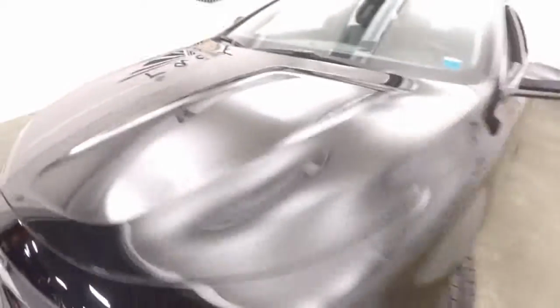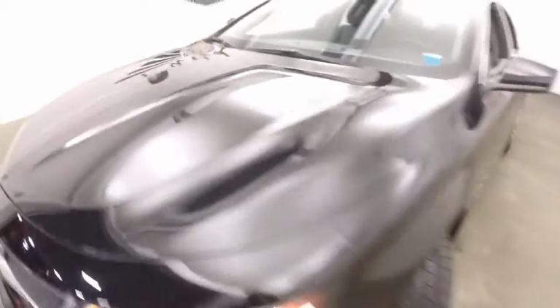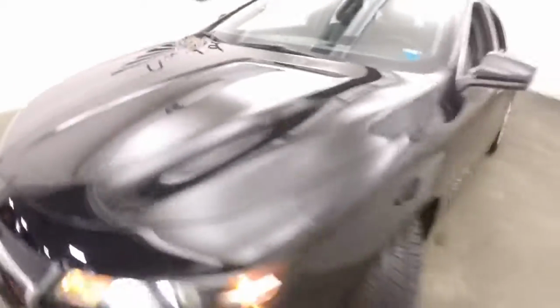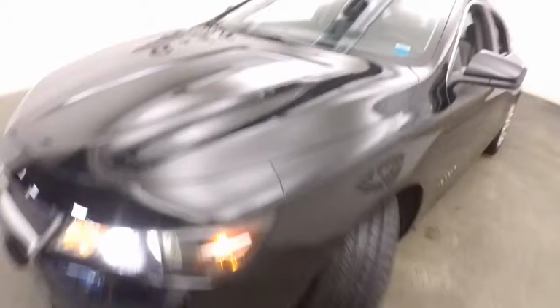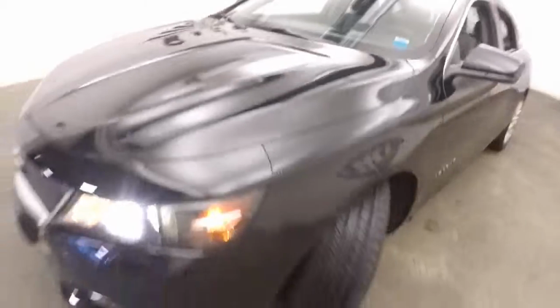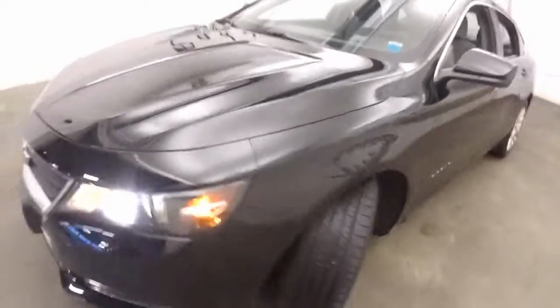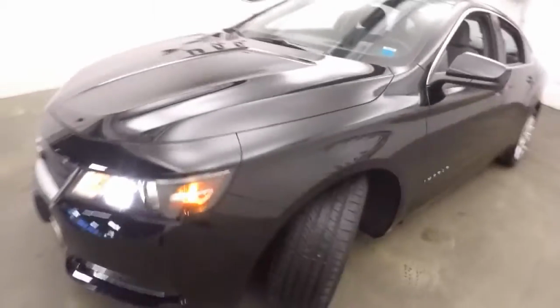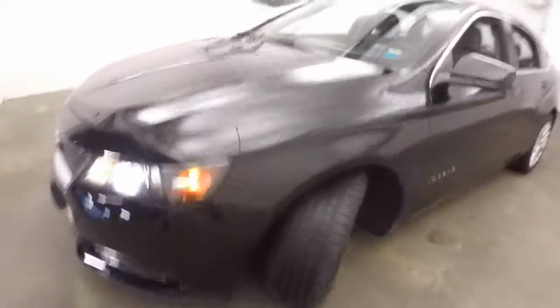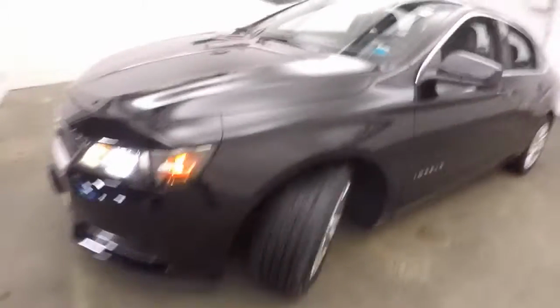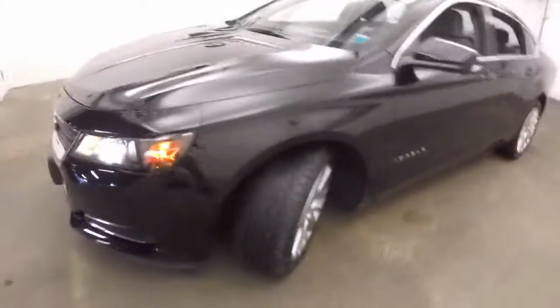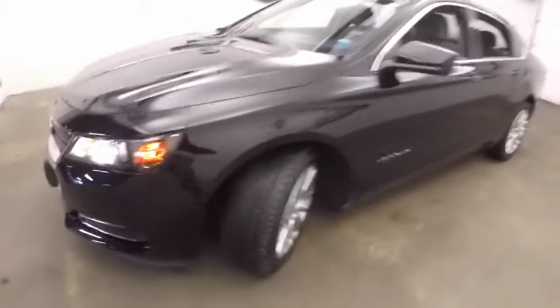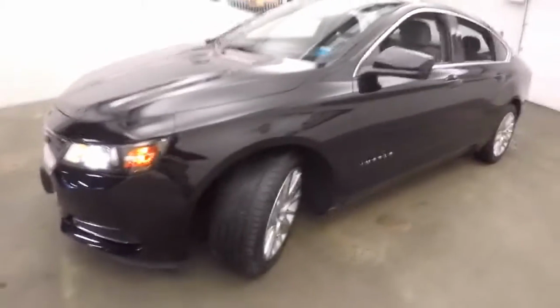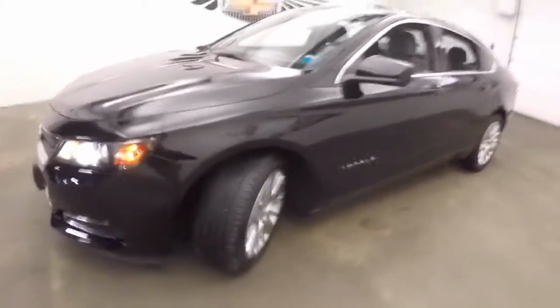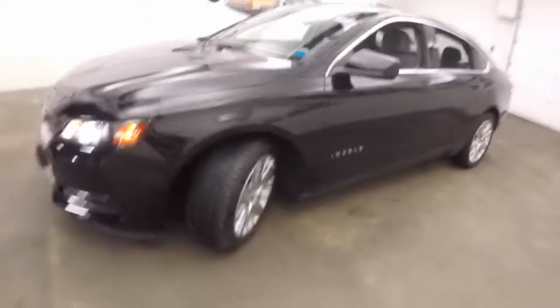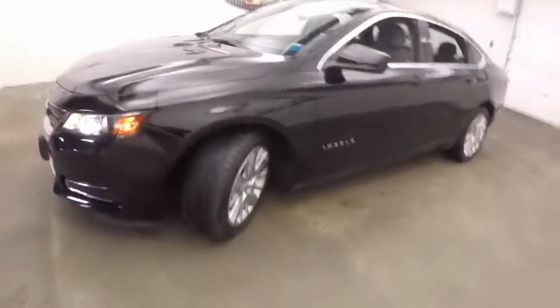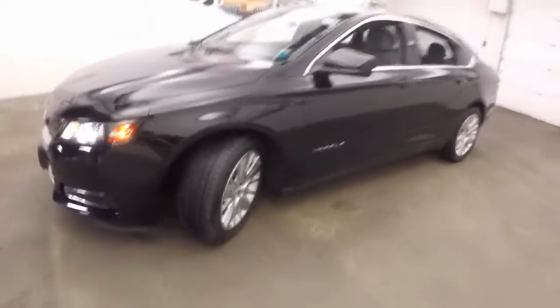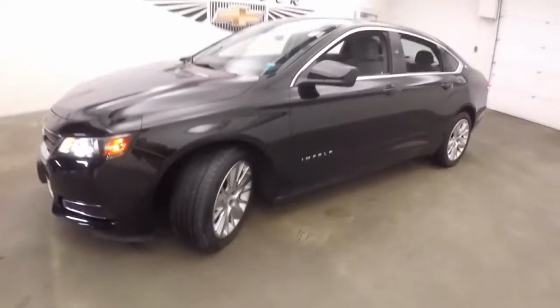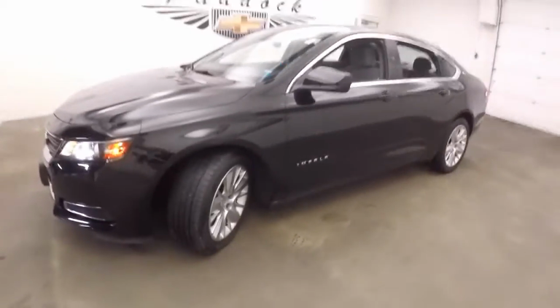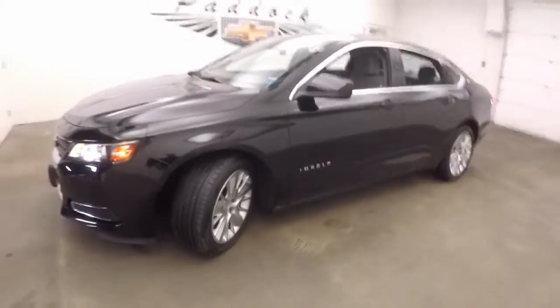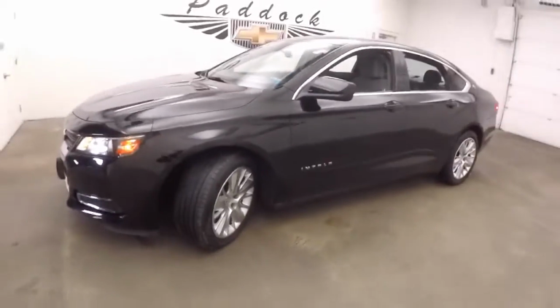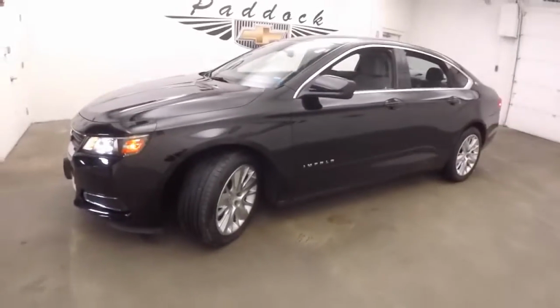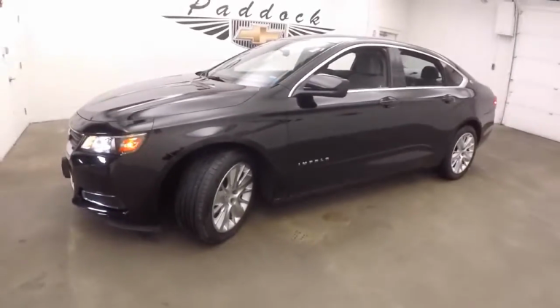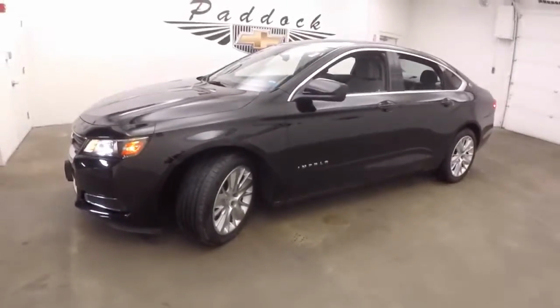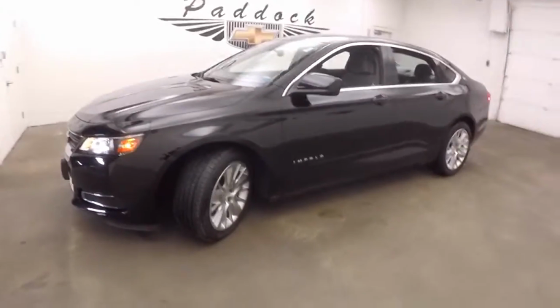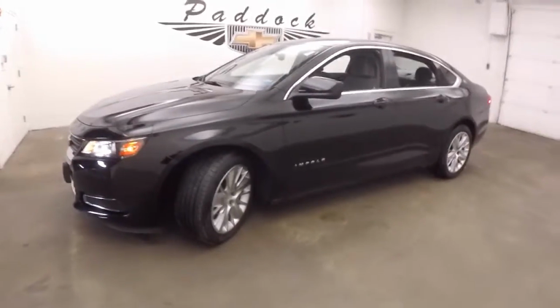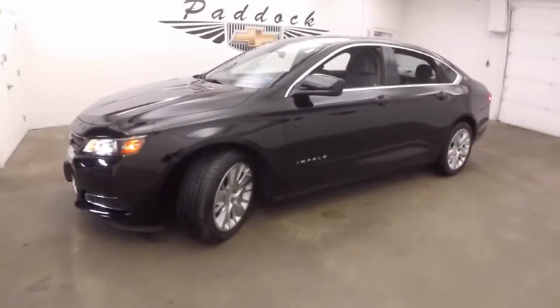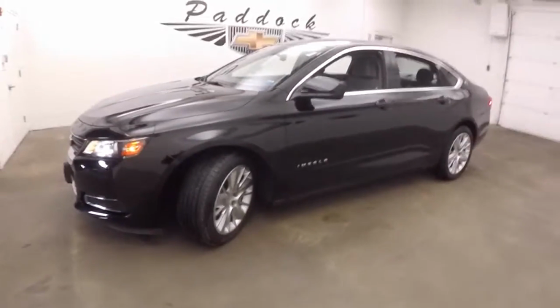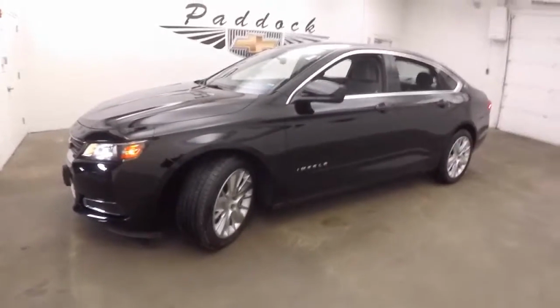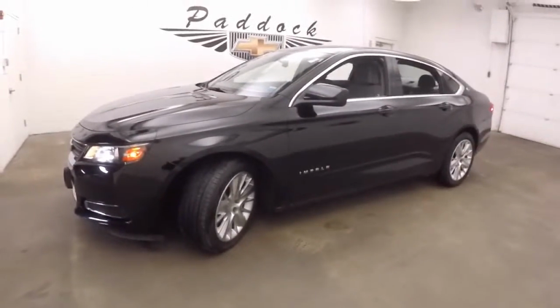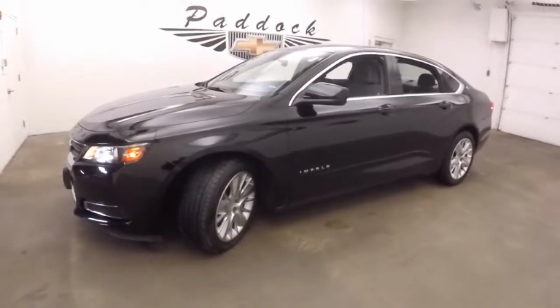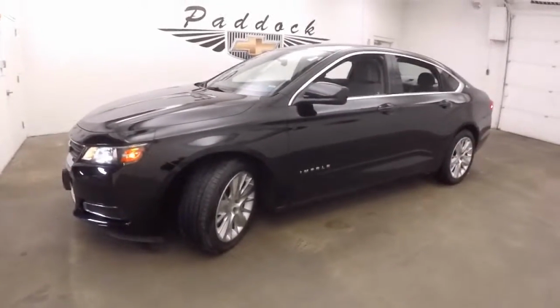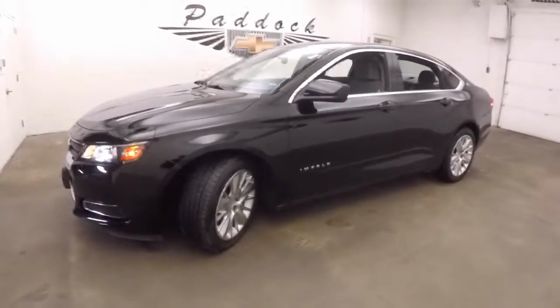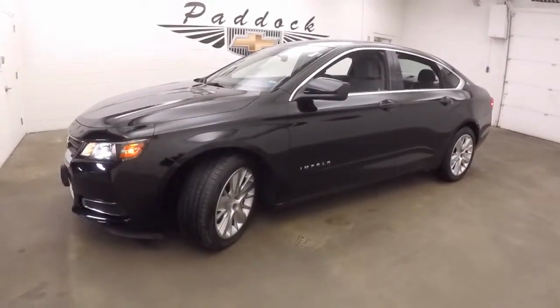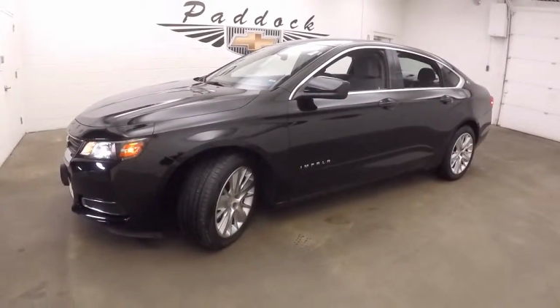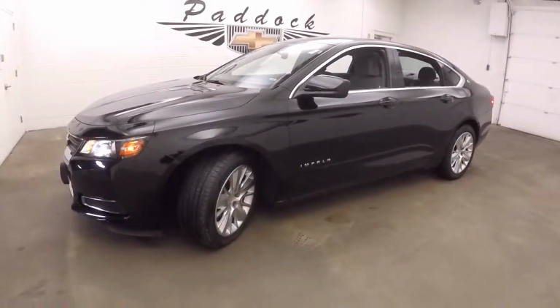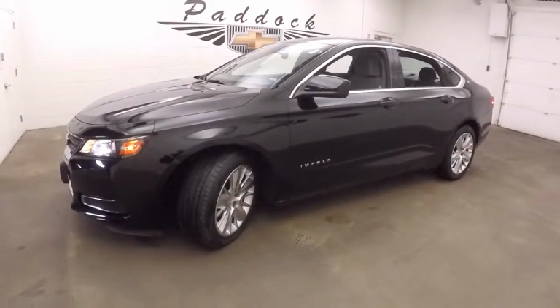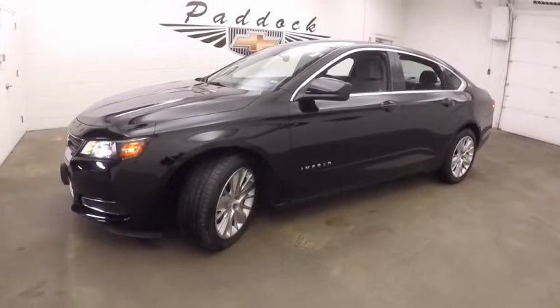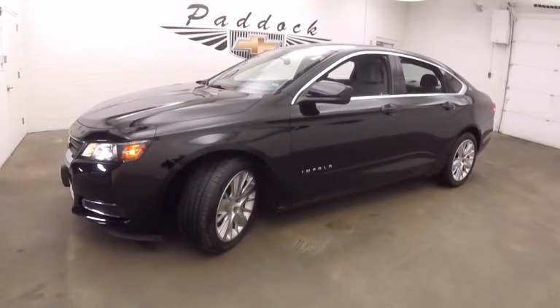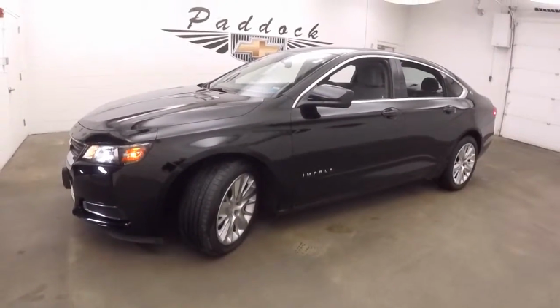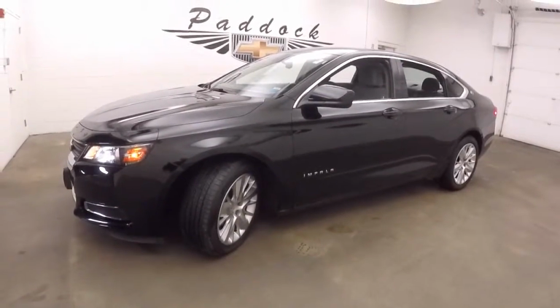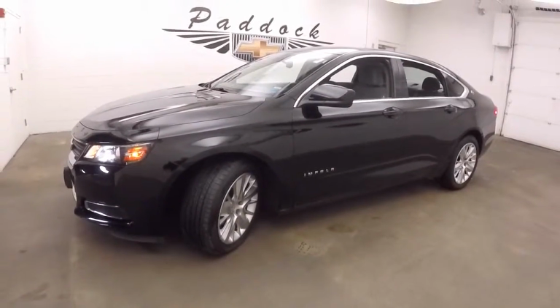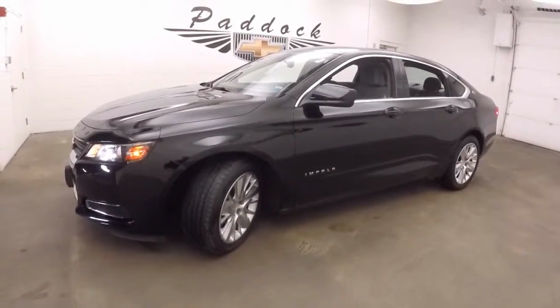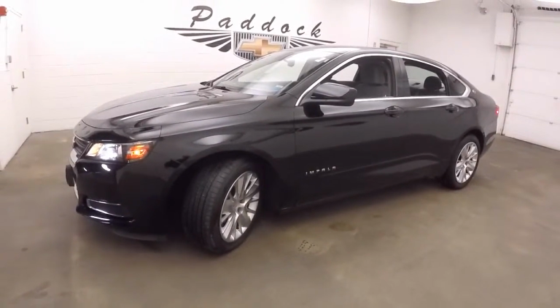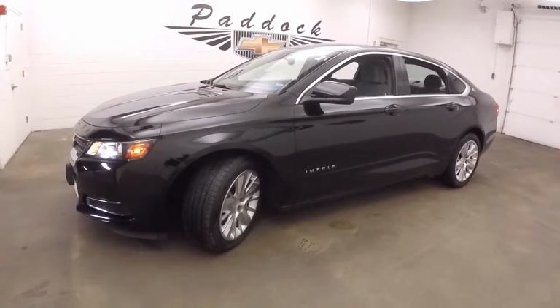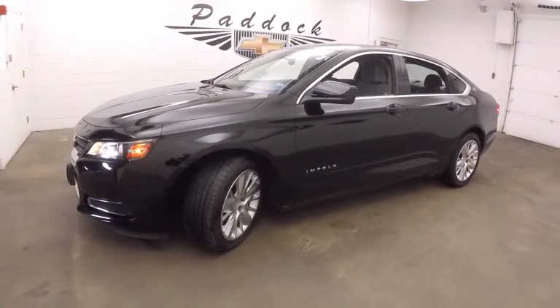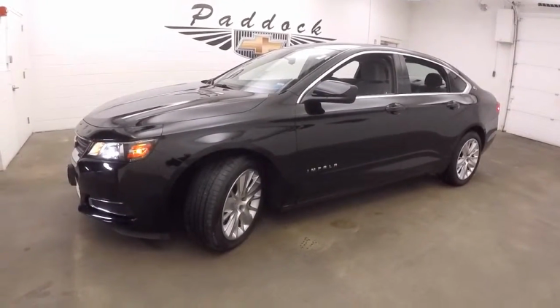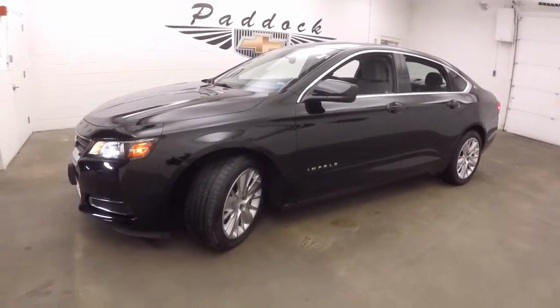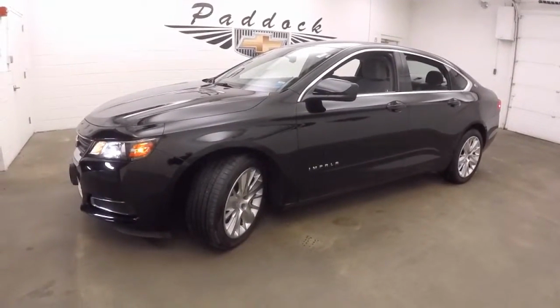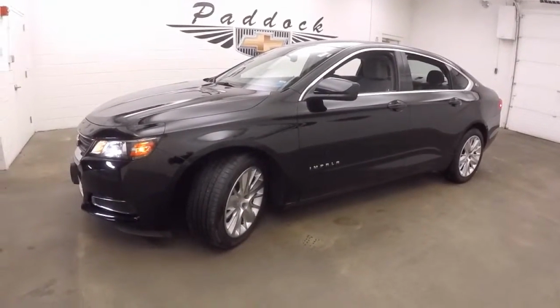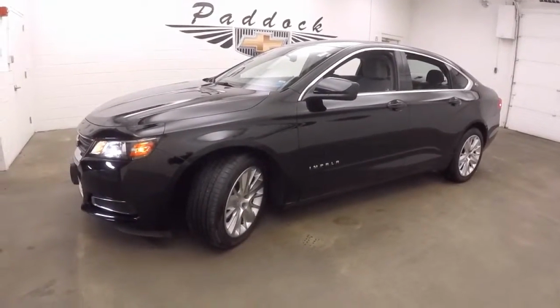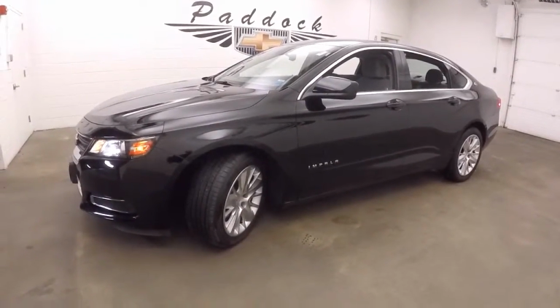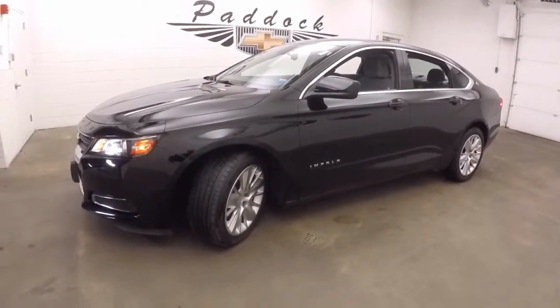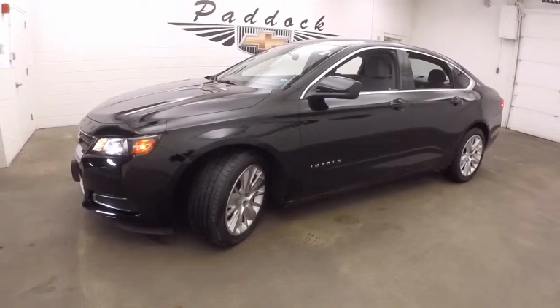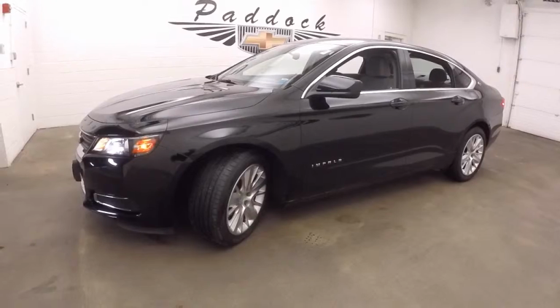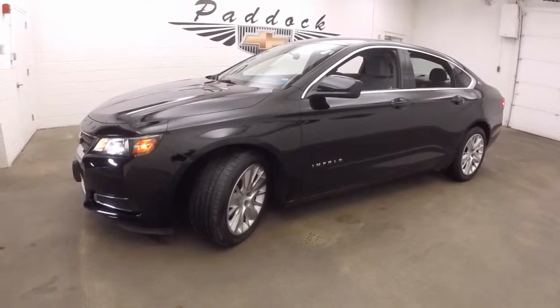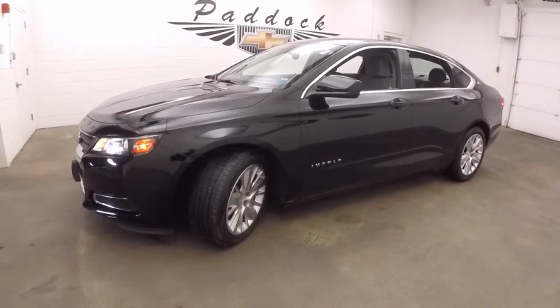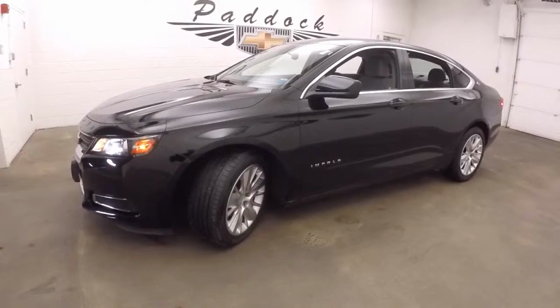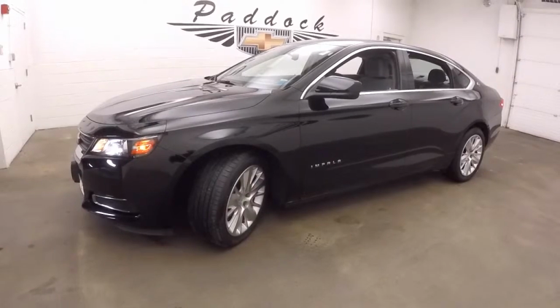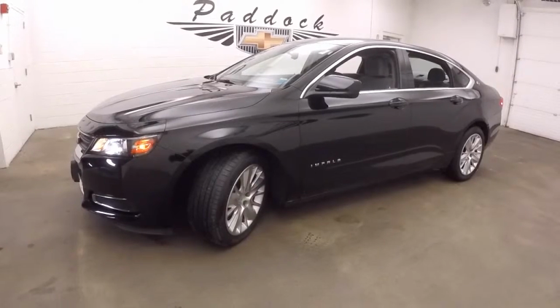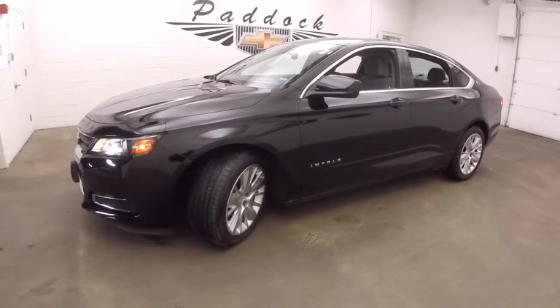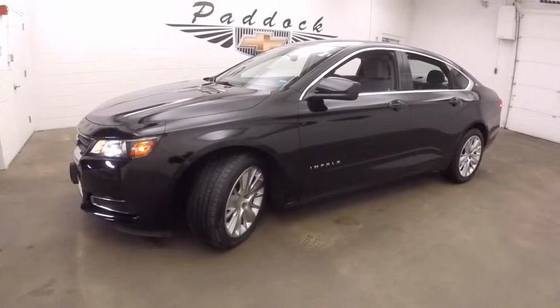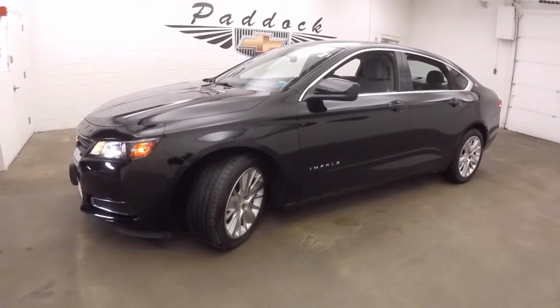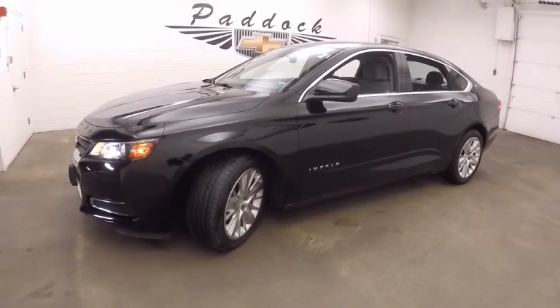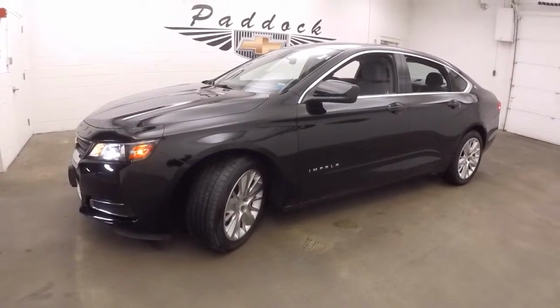To find out more about this Impala or to schedule an appointment, give us a call at 876-0945.